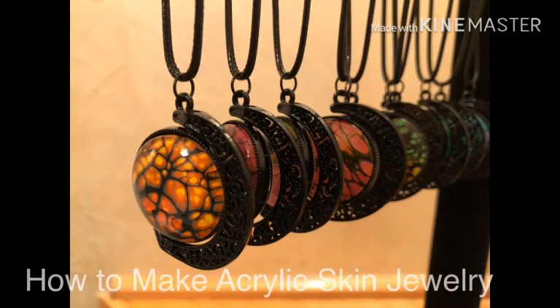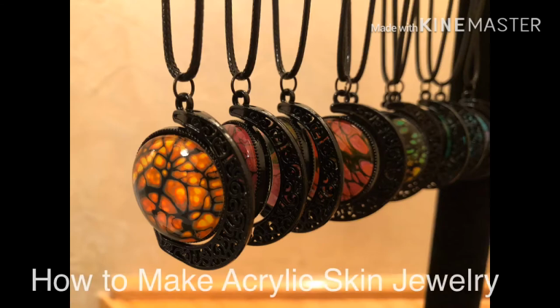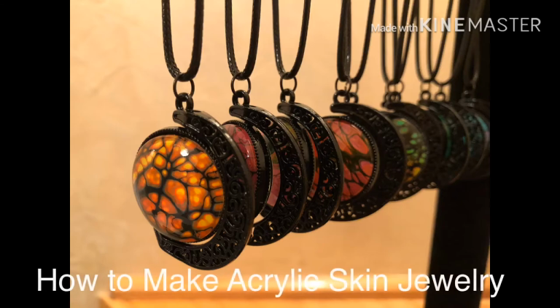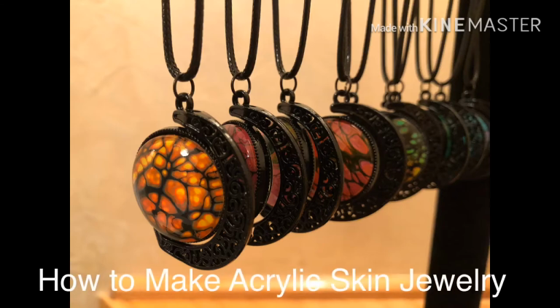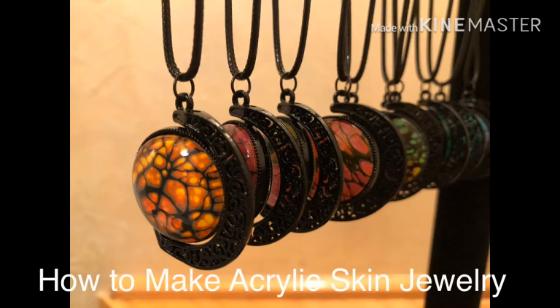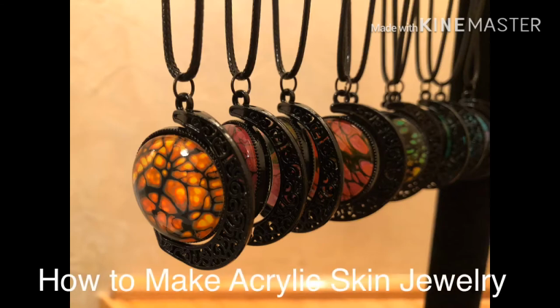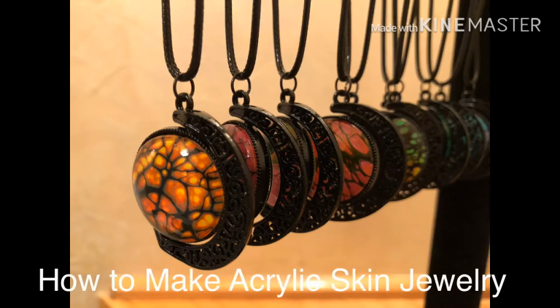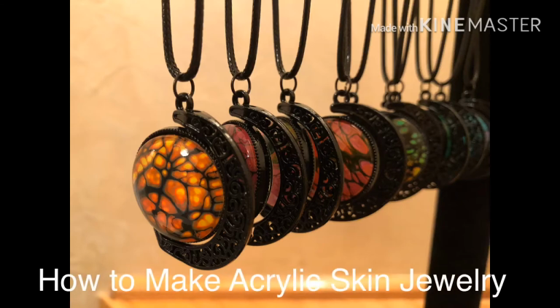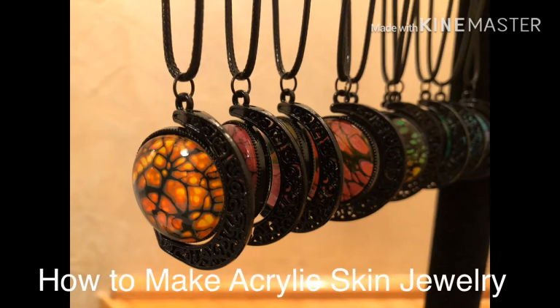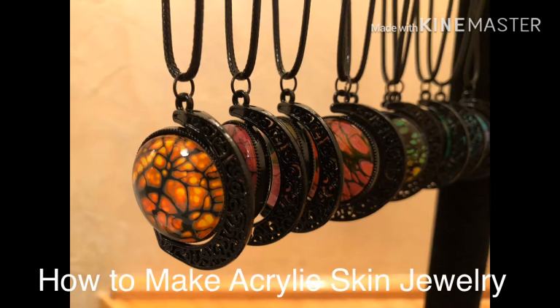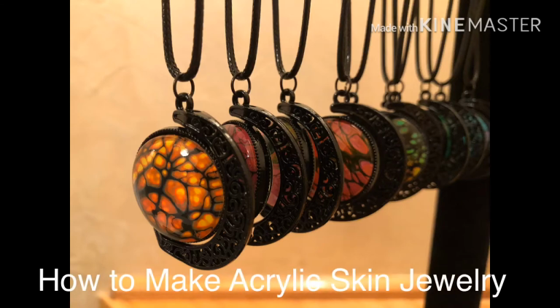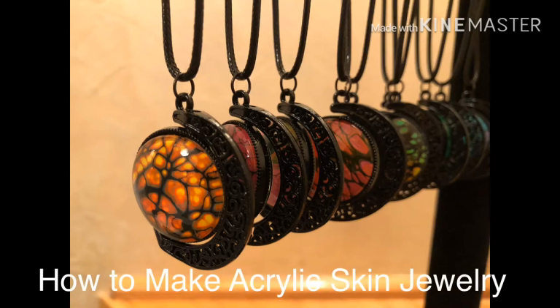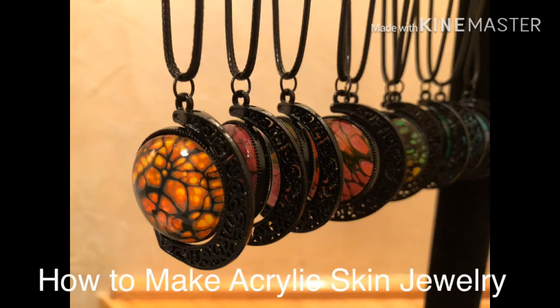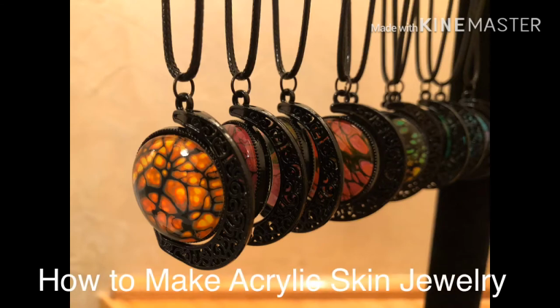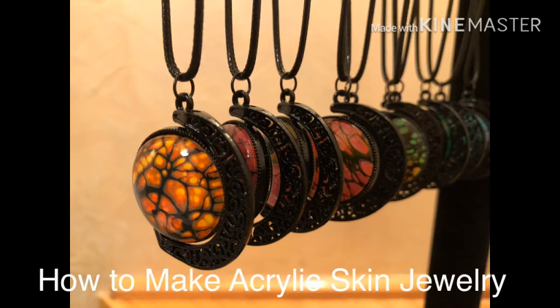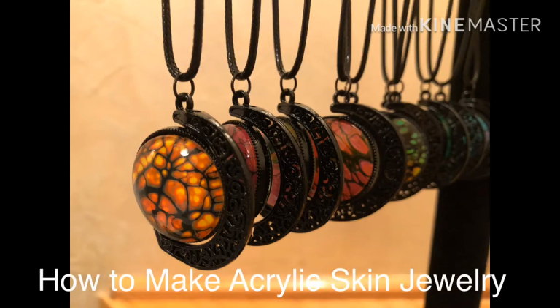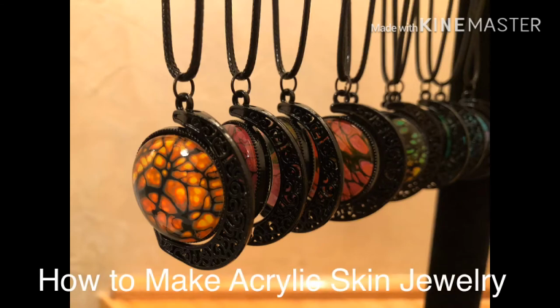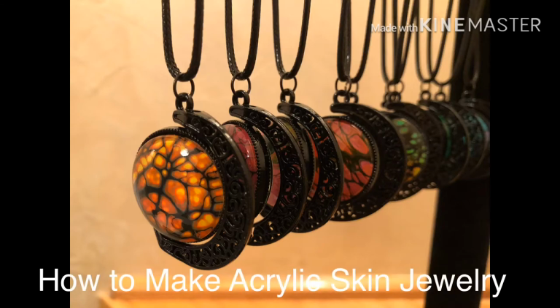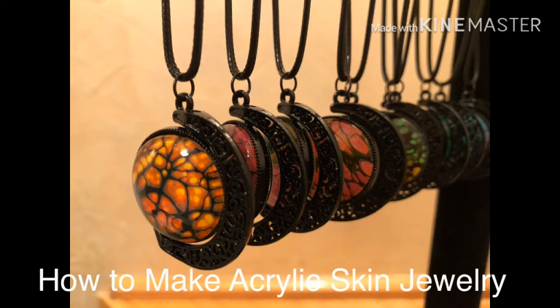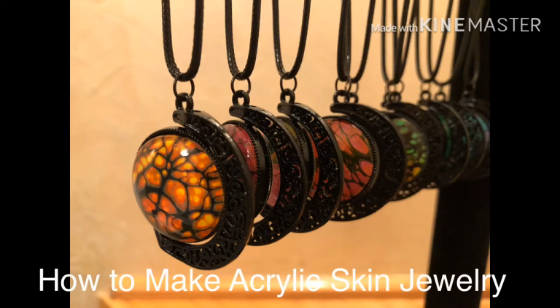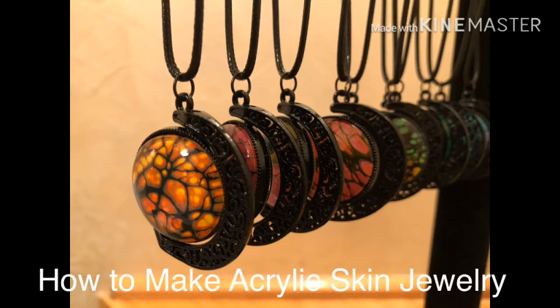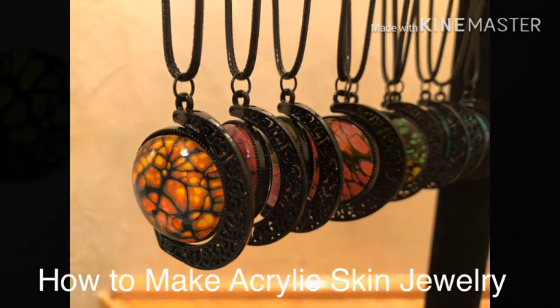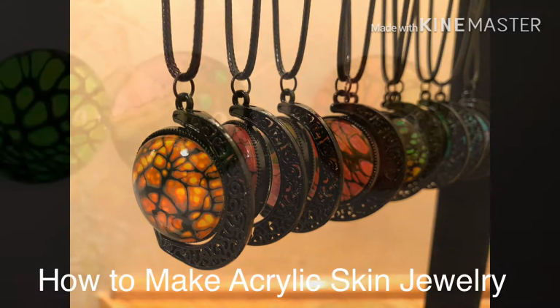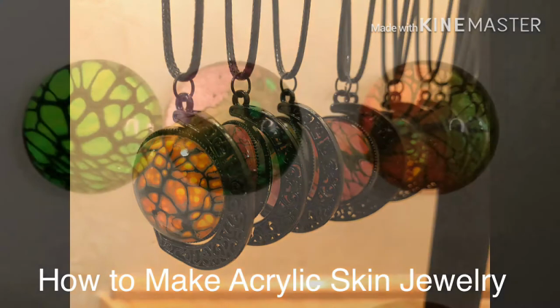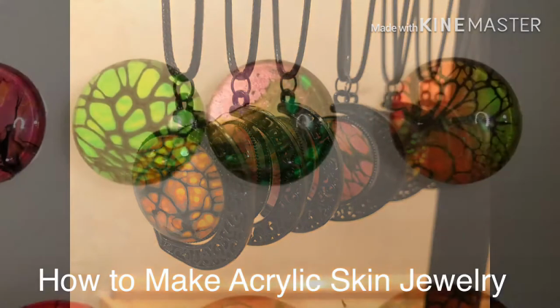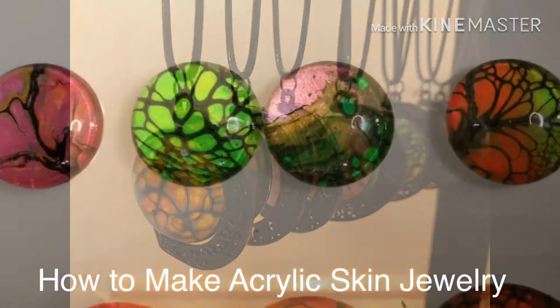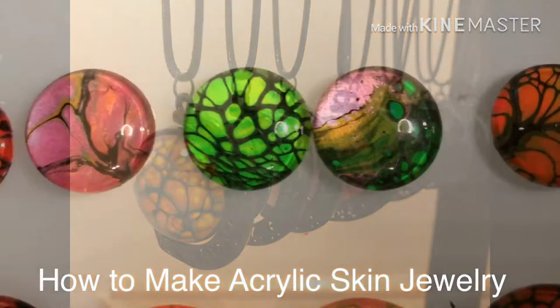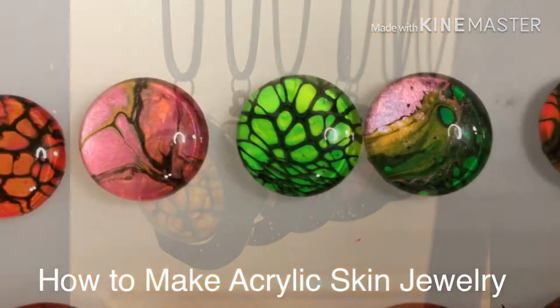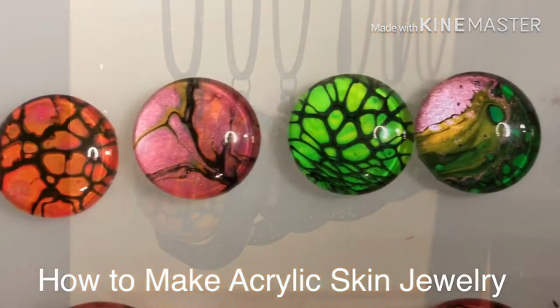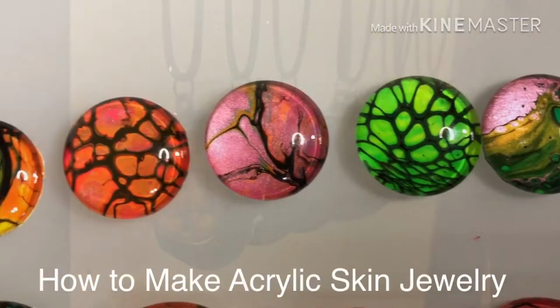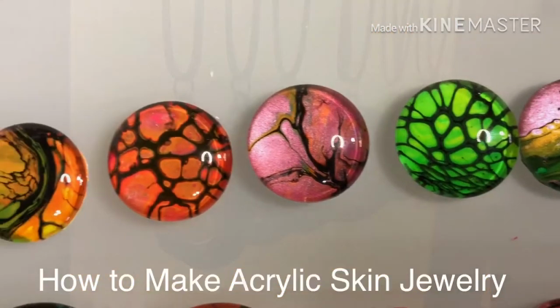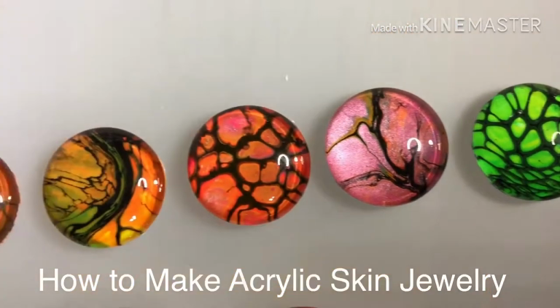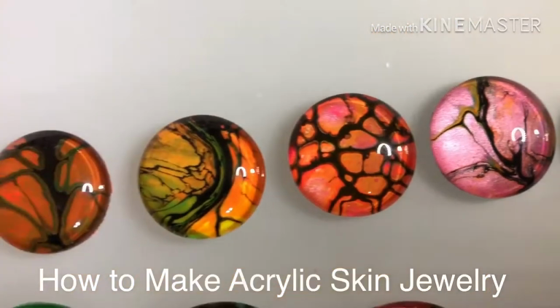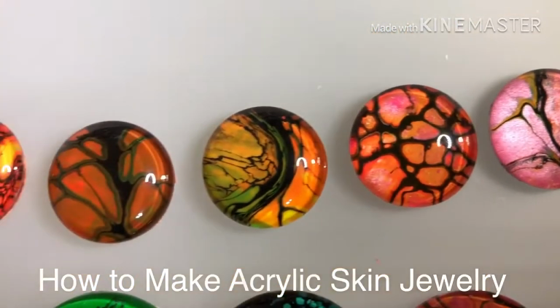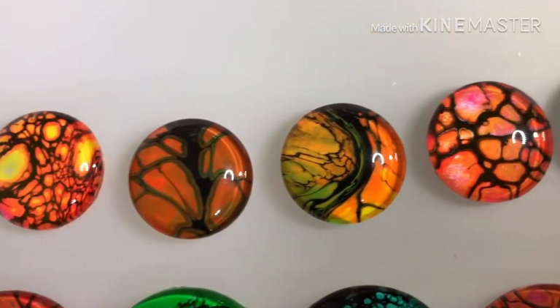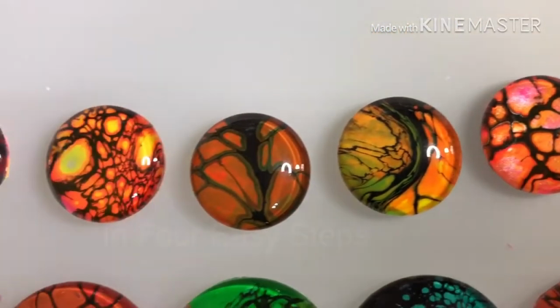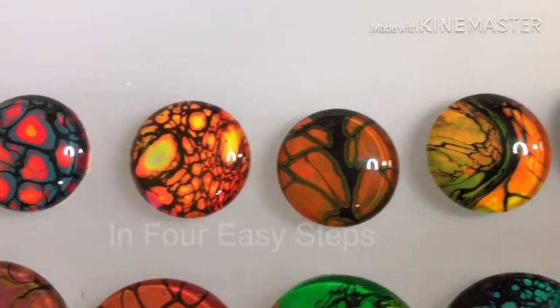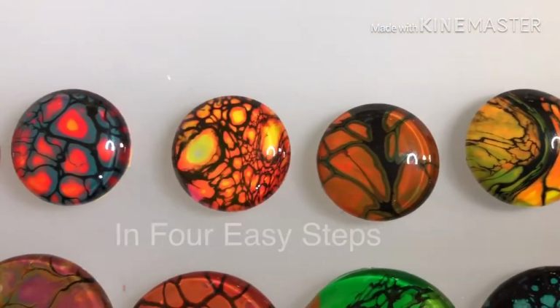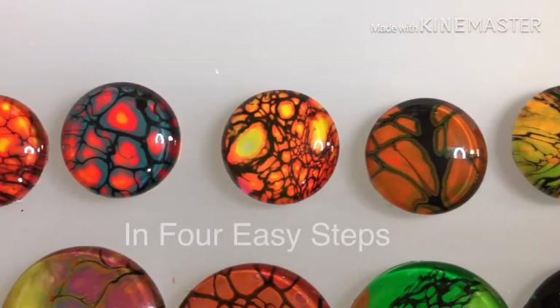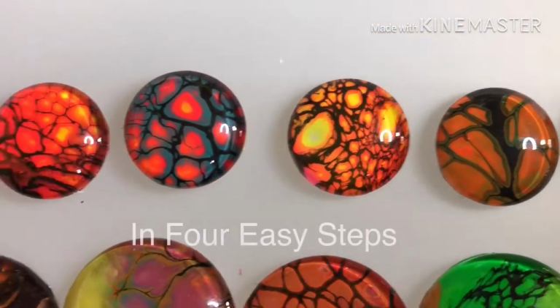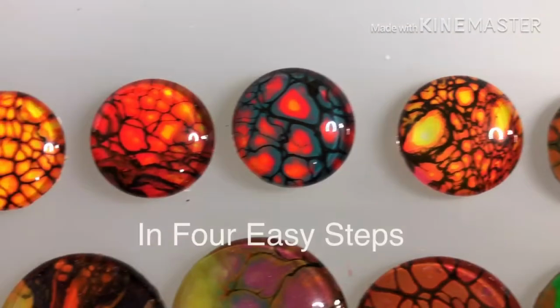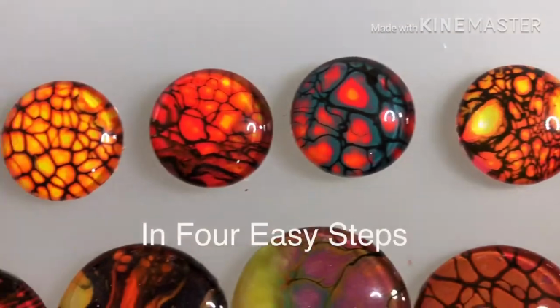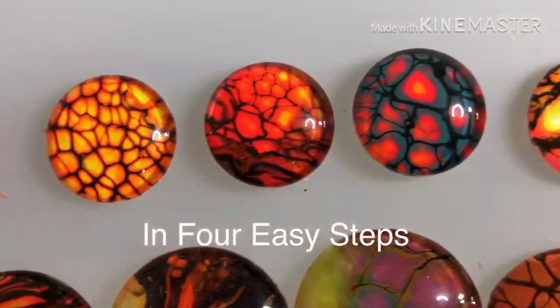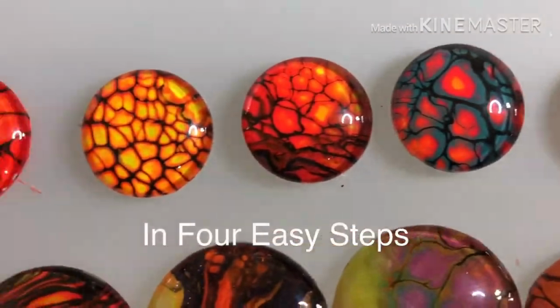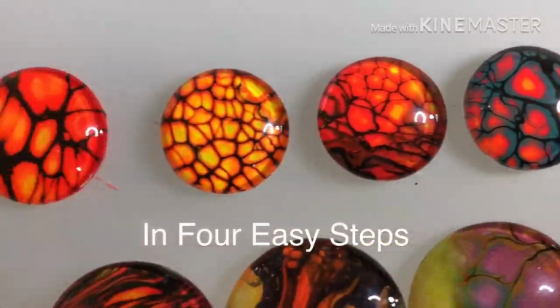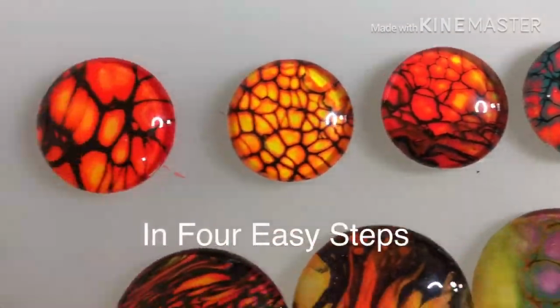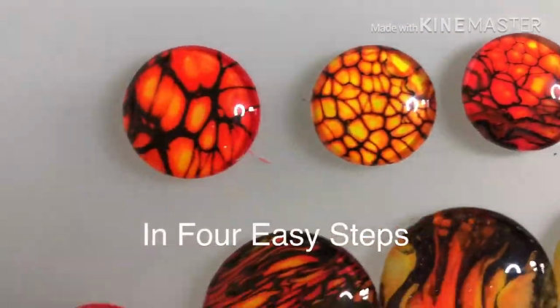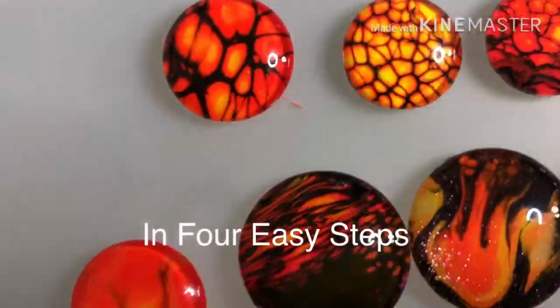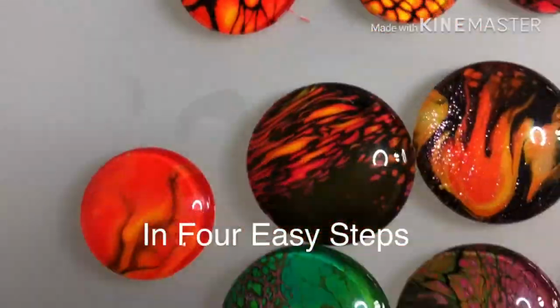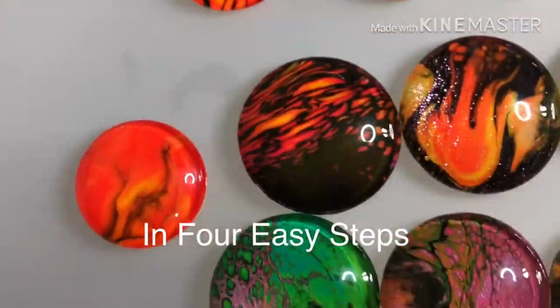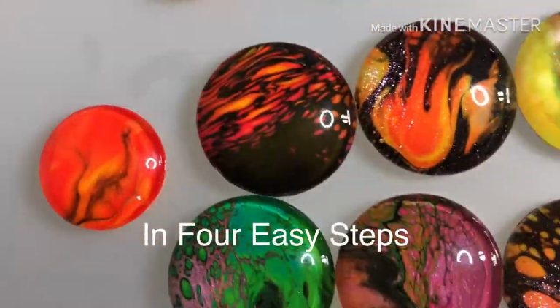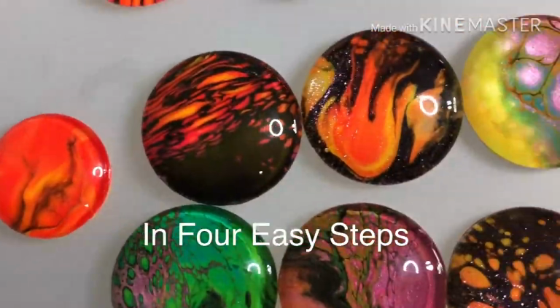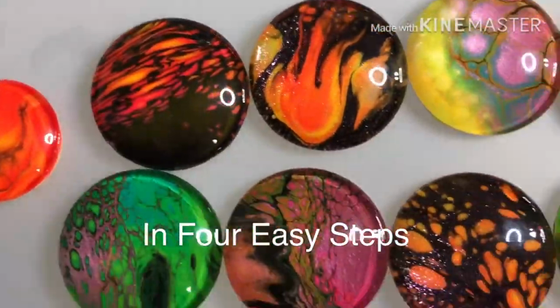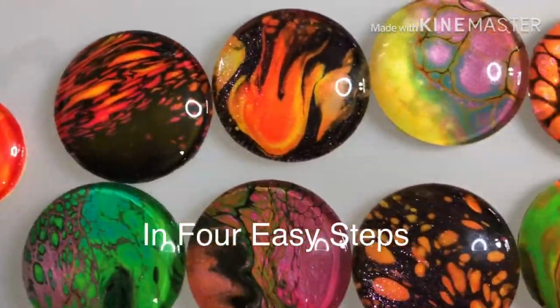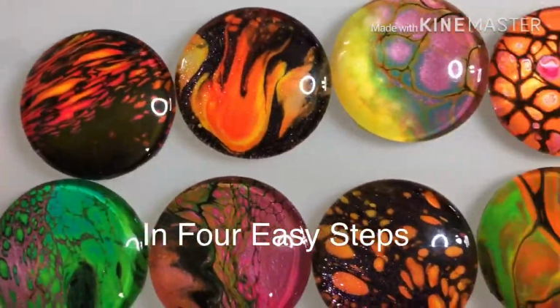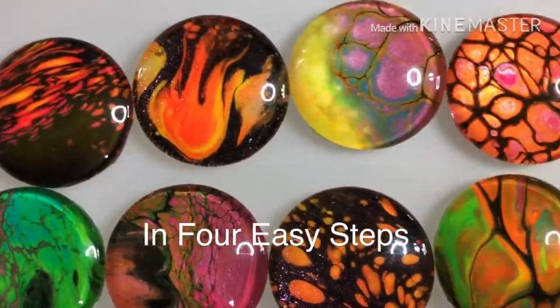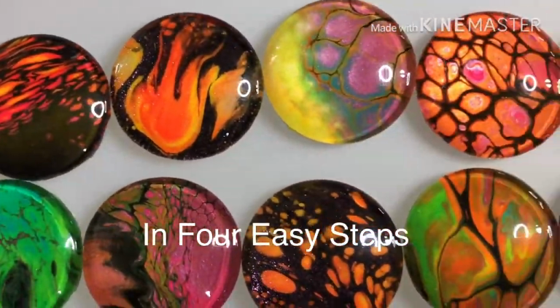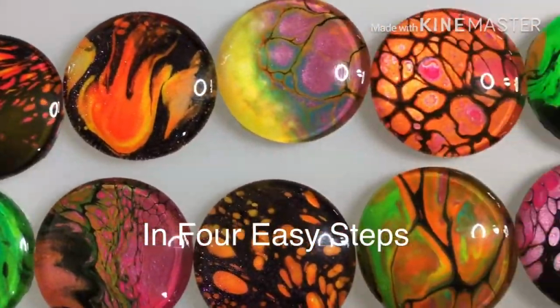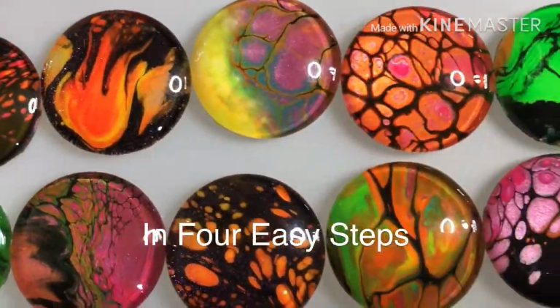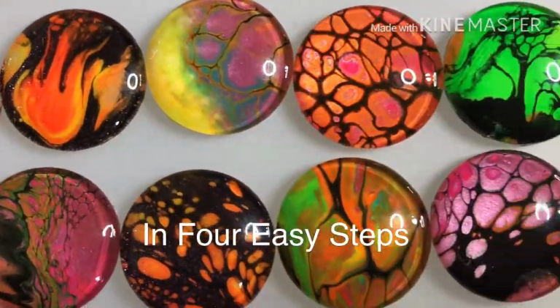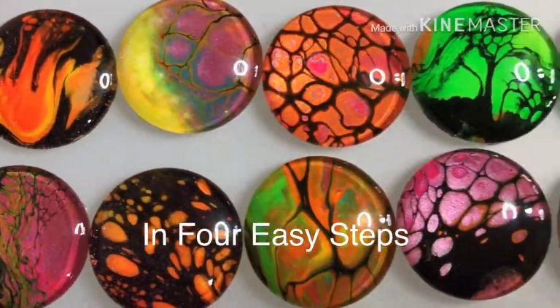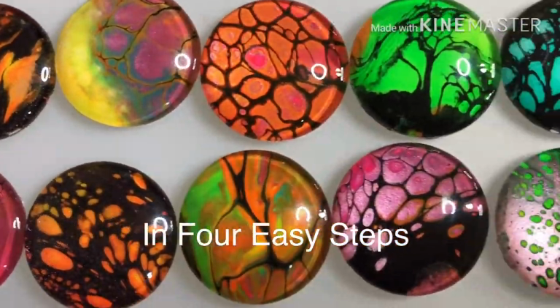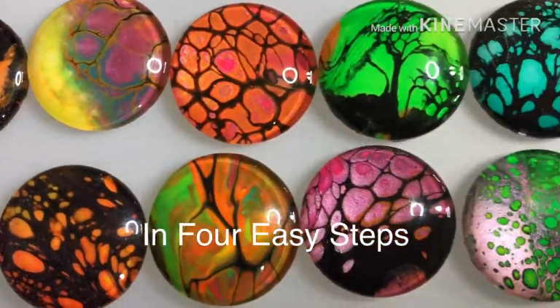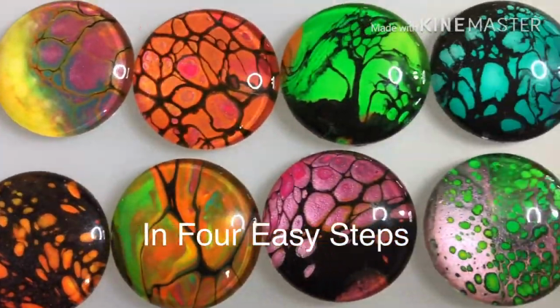Have you ever wondered how to make acrylic skin jewelry in four easy steps? Watch this video and I'll show you how.